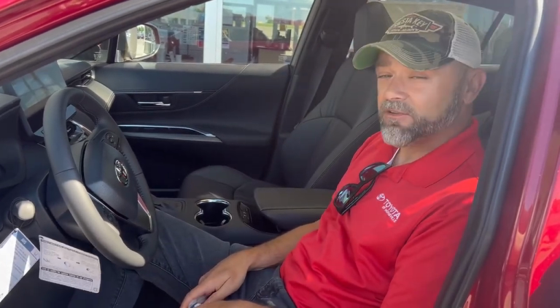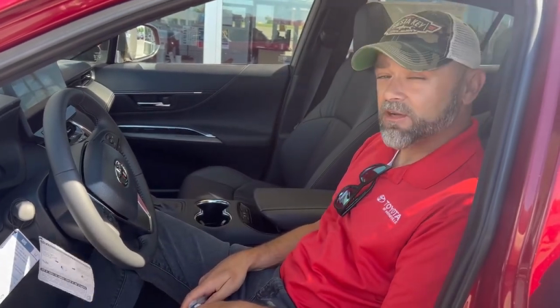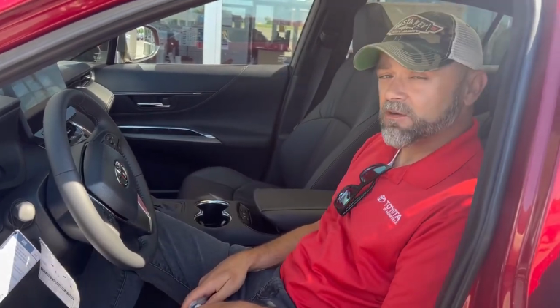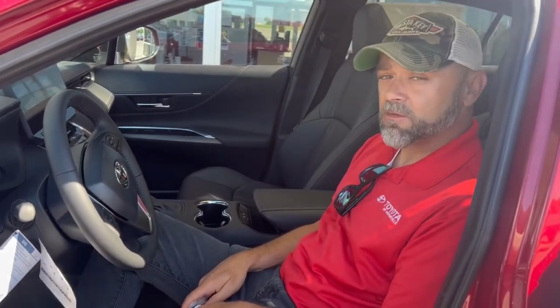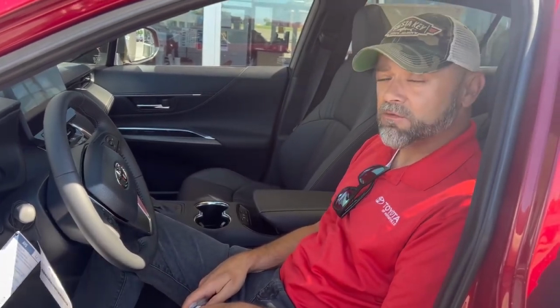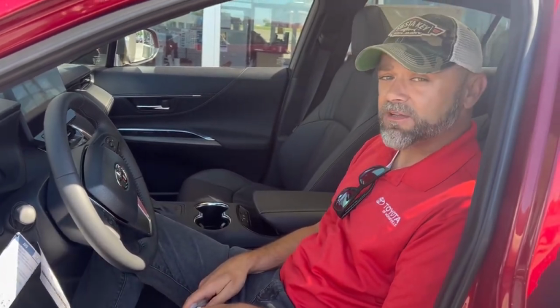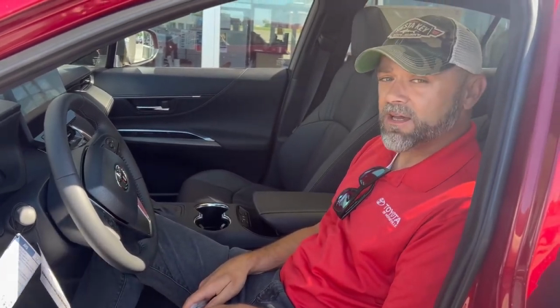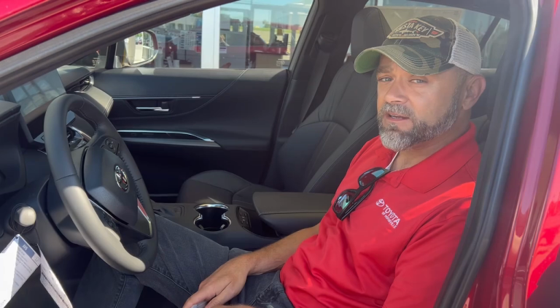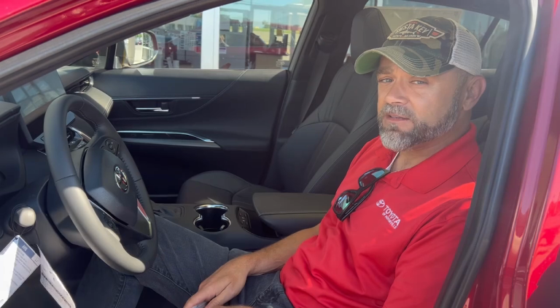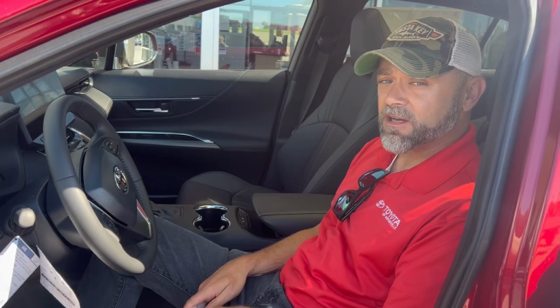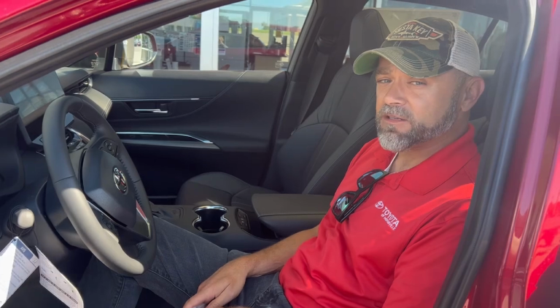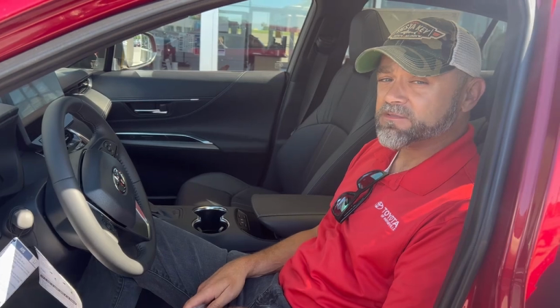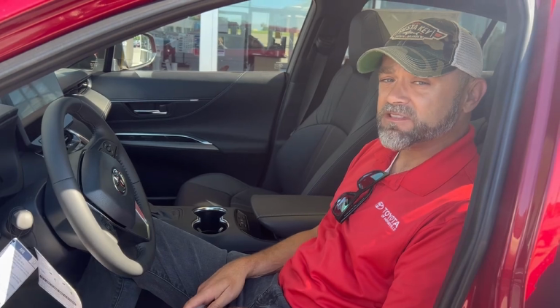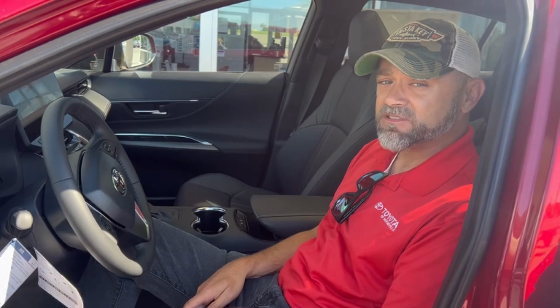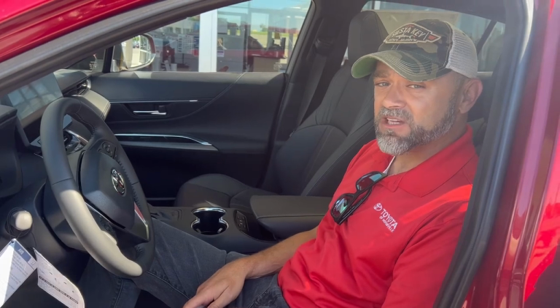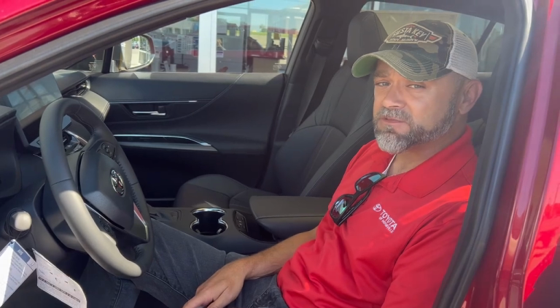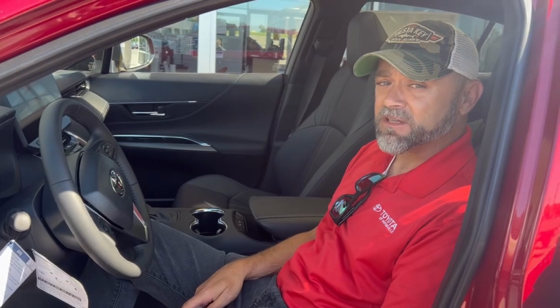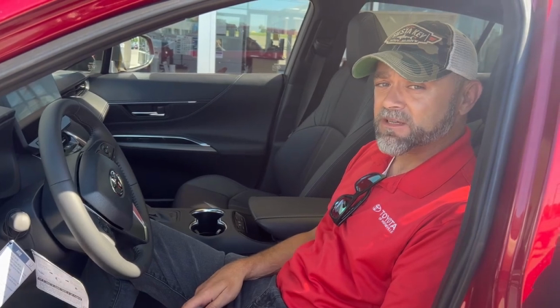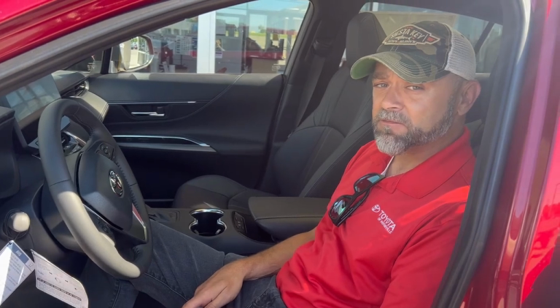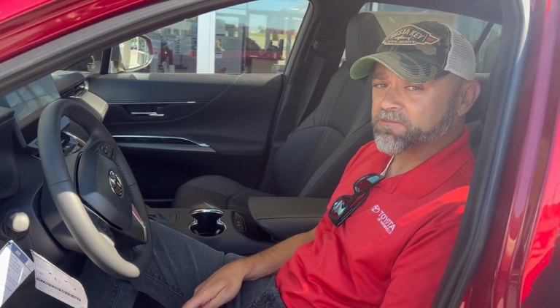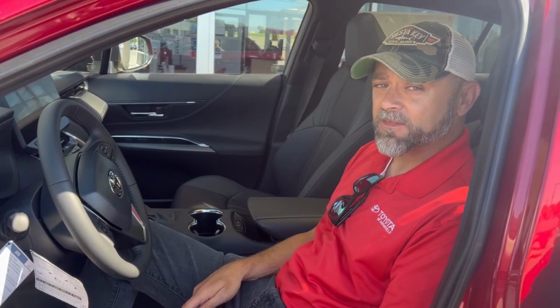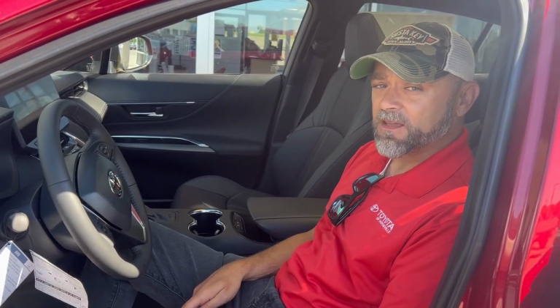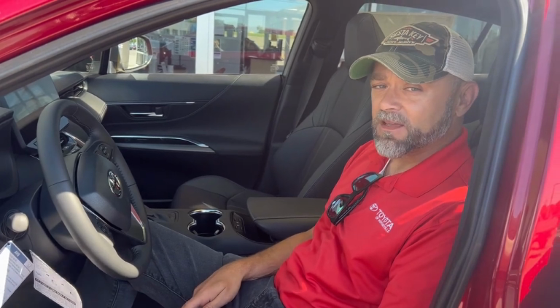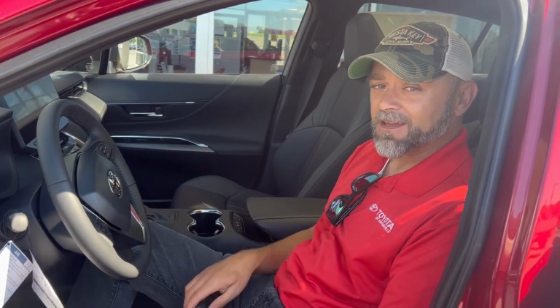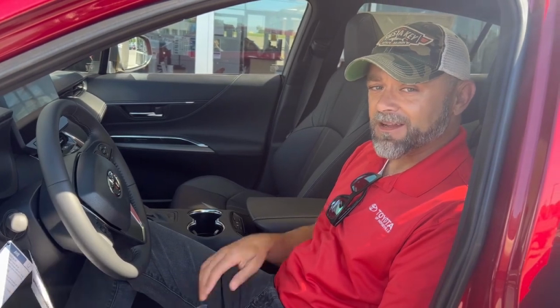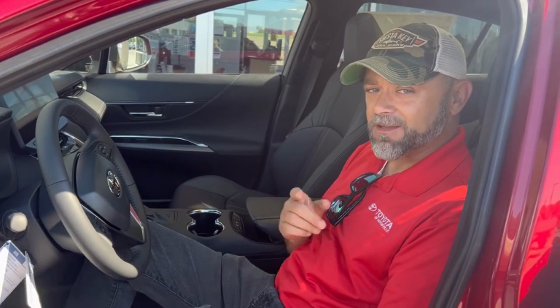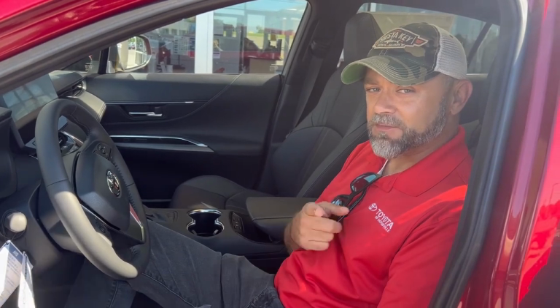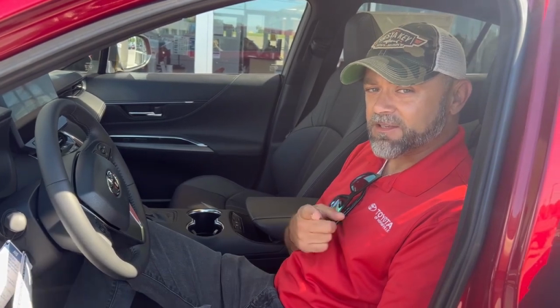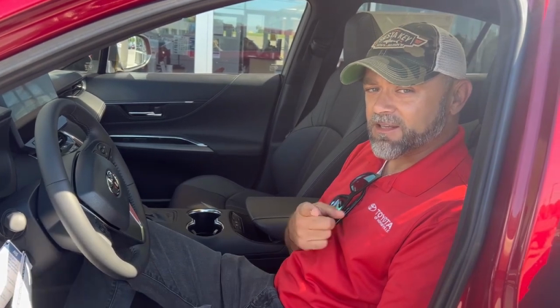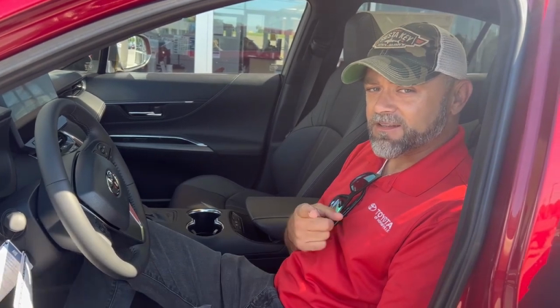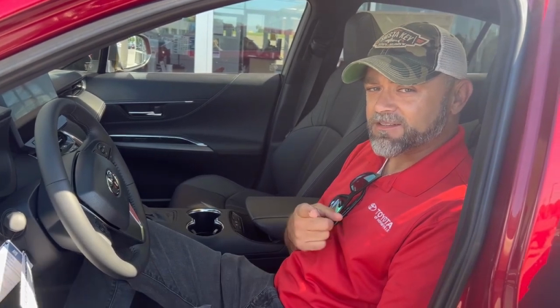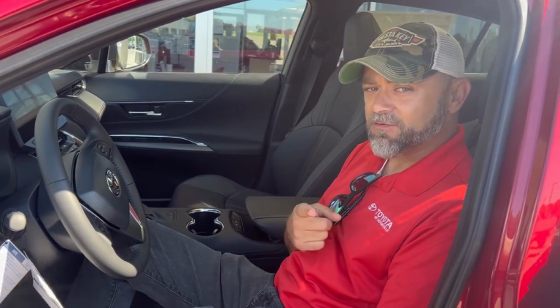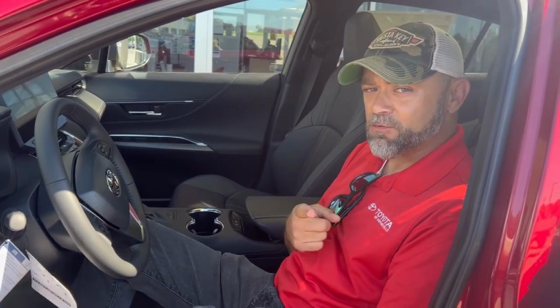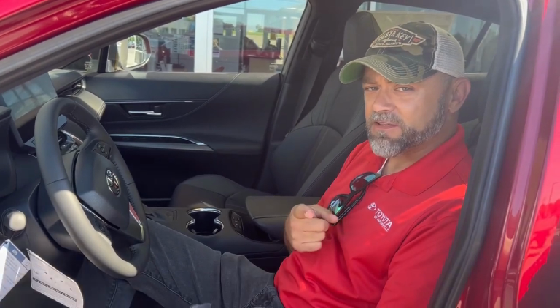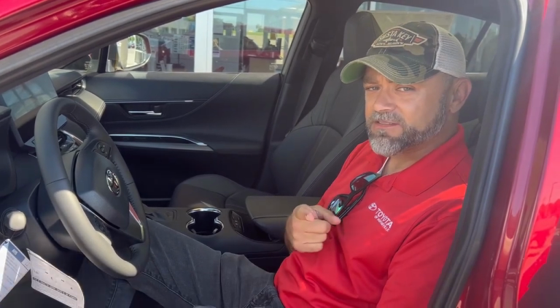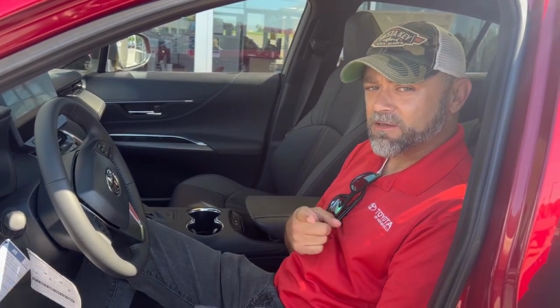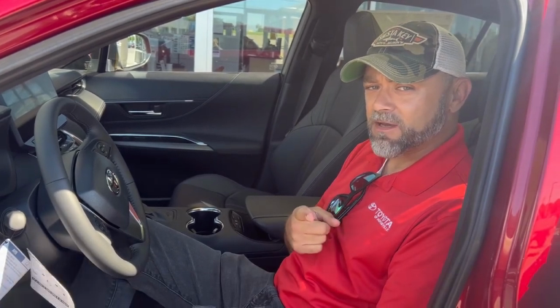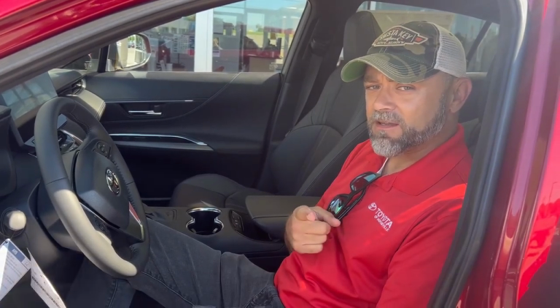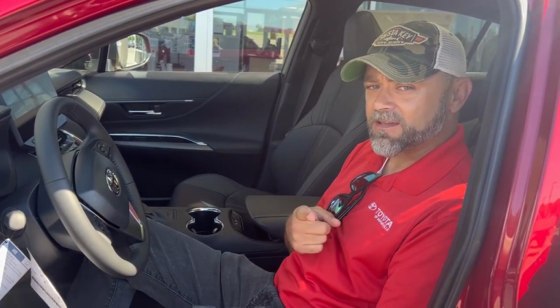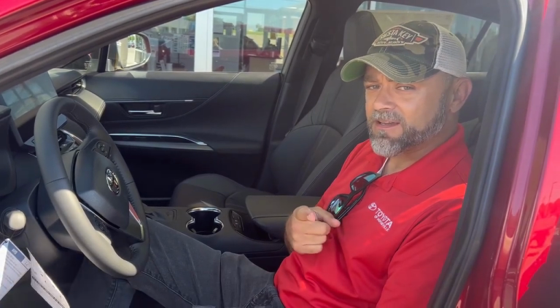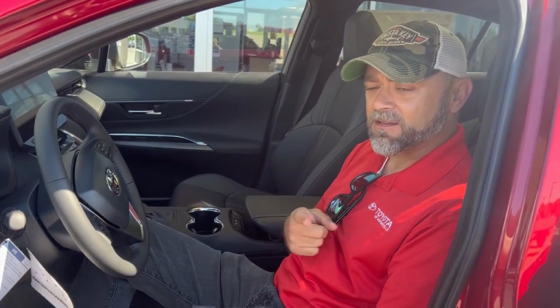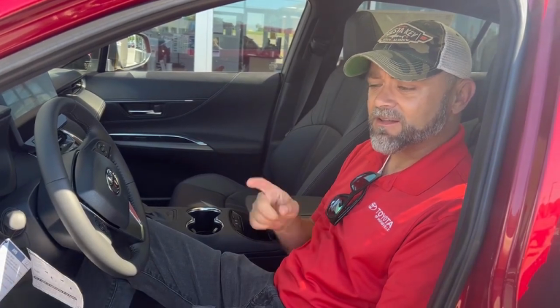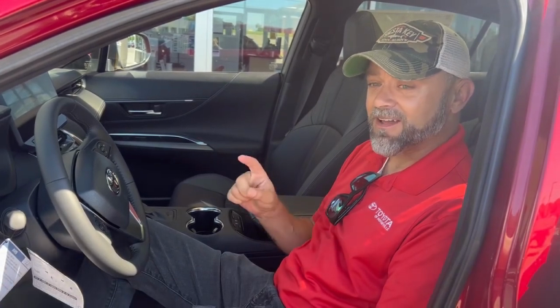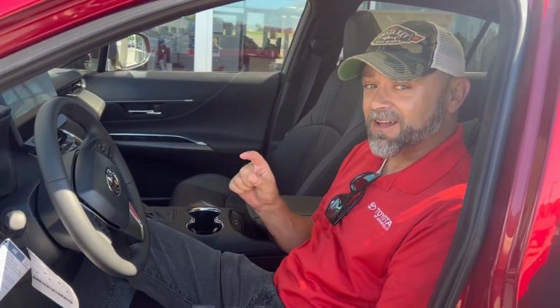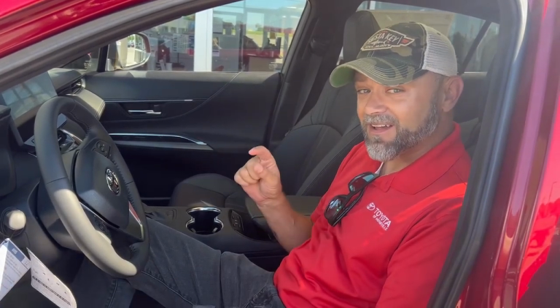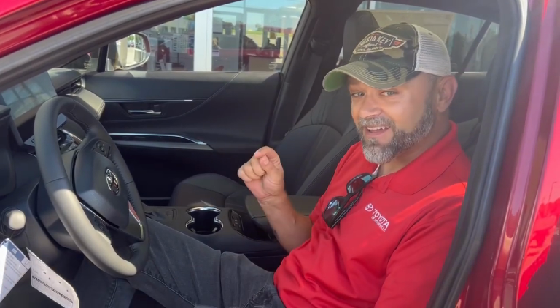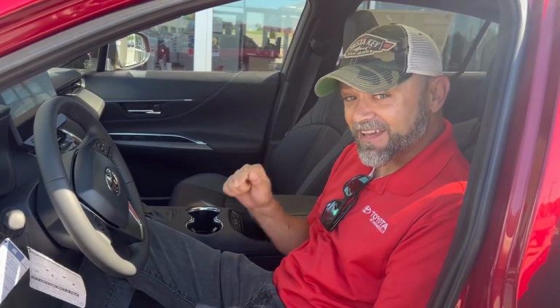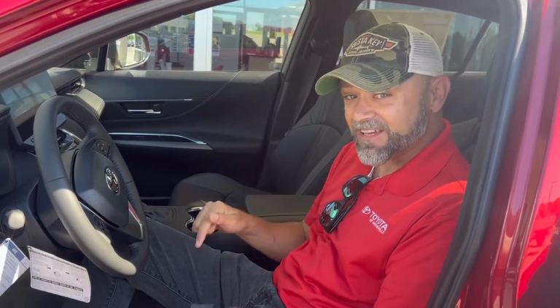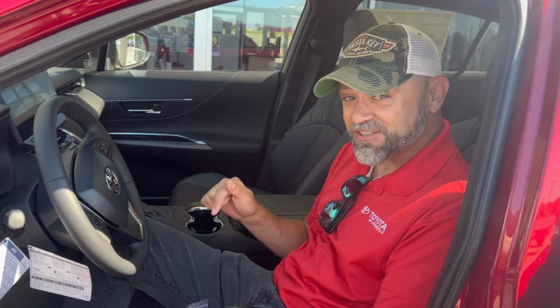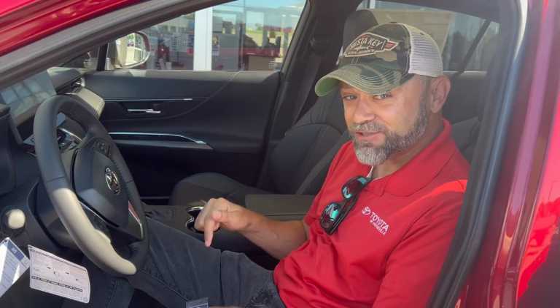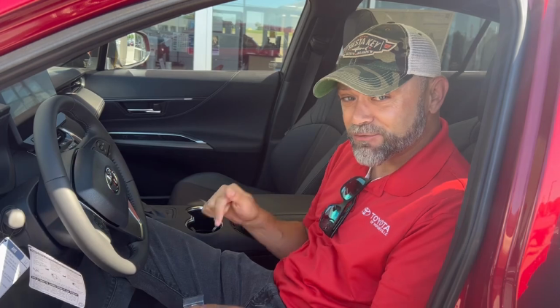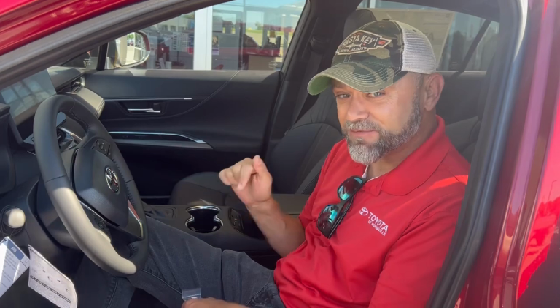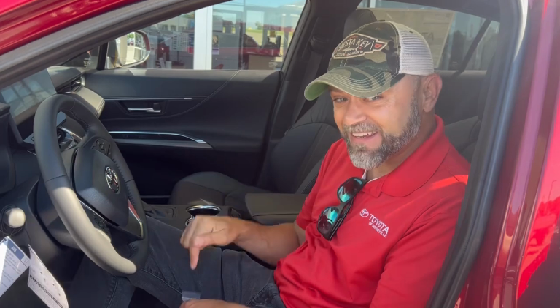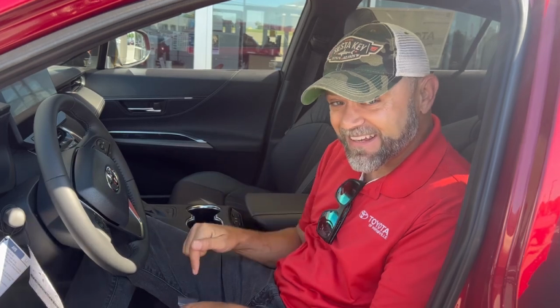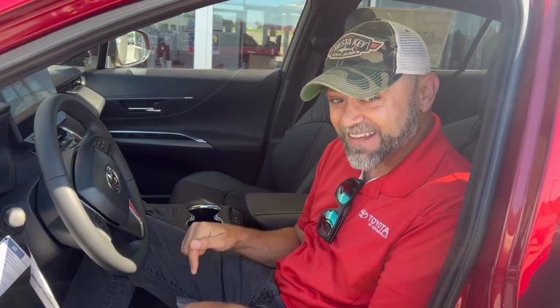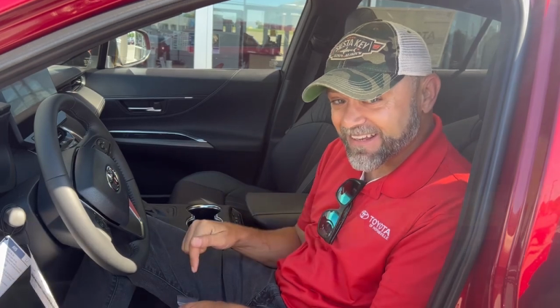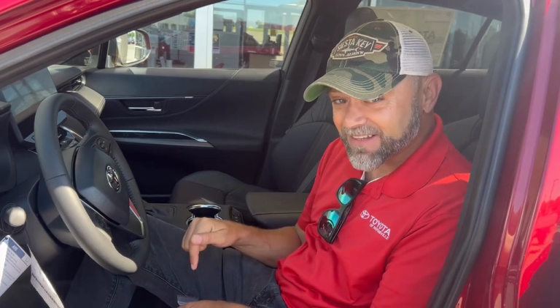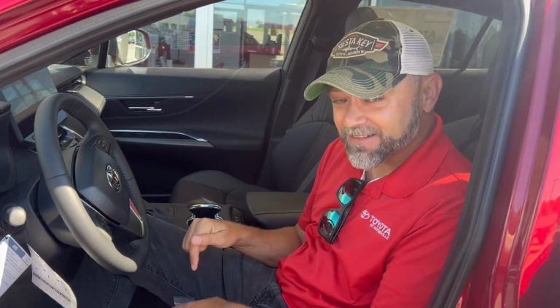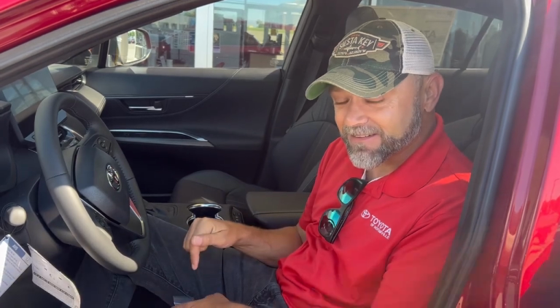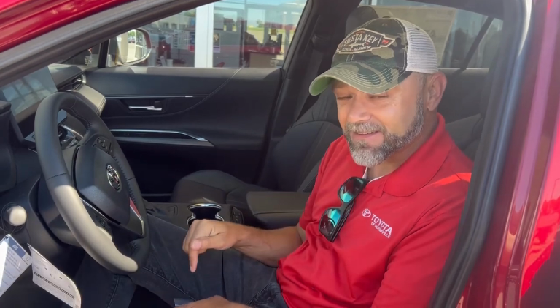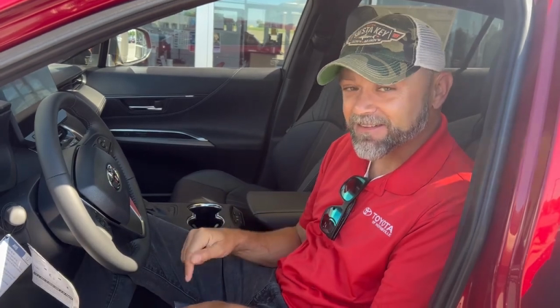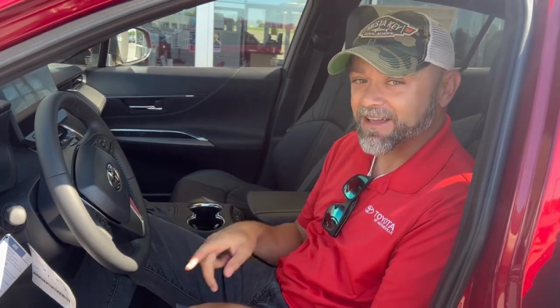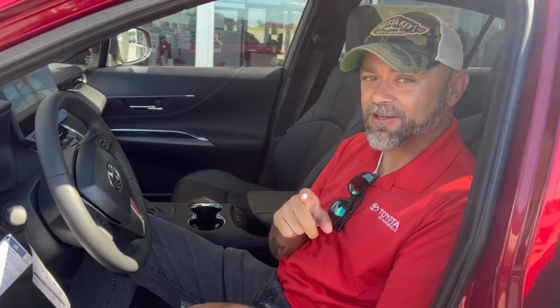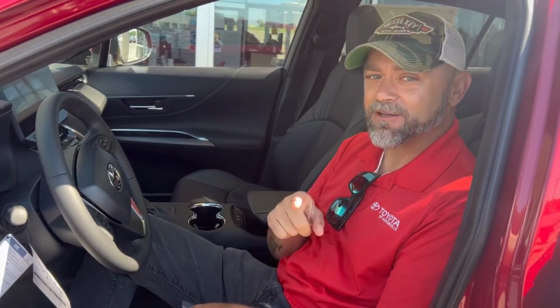If y'all going to come on down here, y'all come see Josh Mann and I'll help you get in this 40-something mile a gallon SUV. Thank y'all.